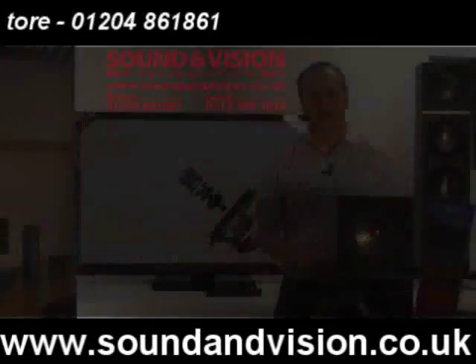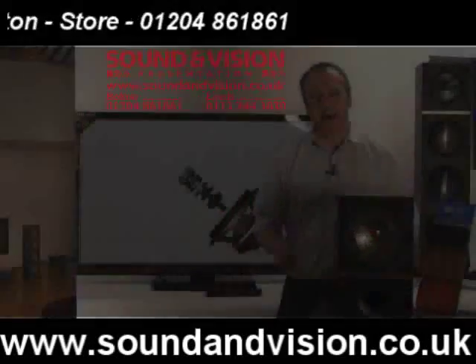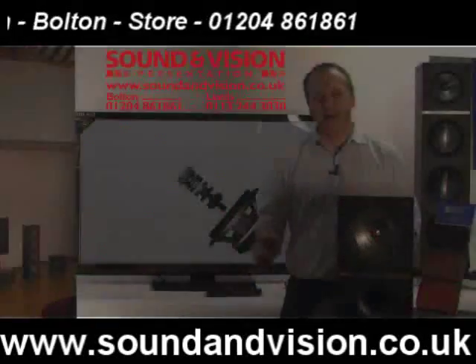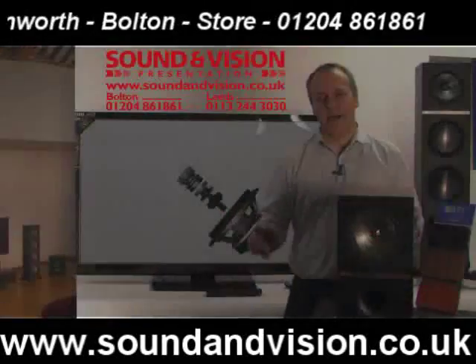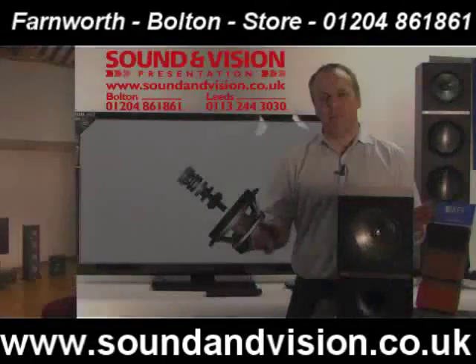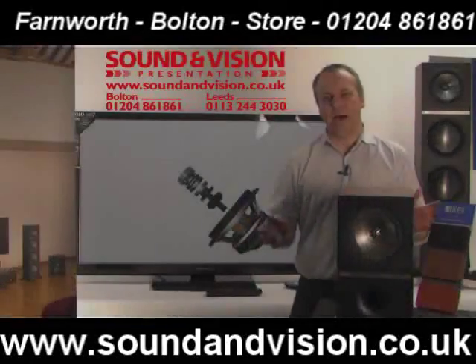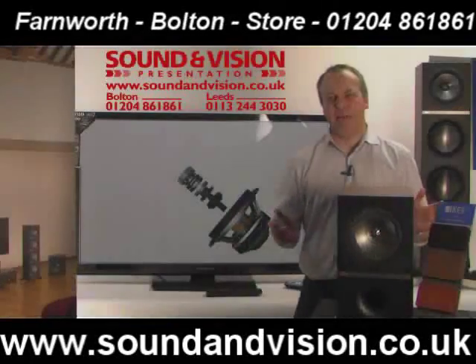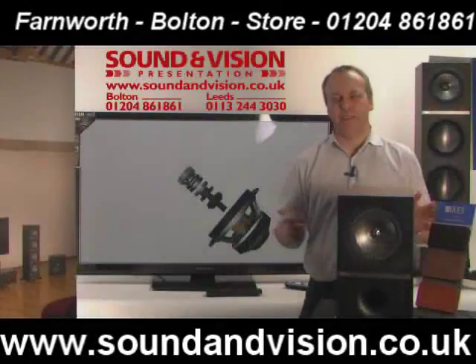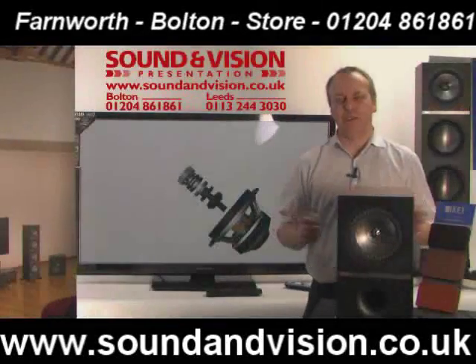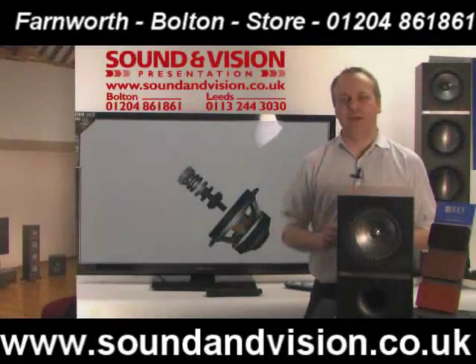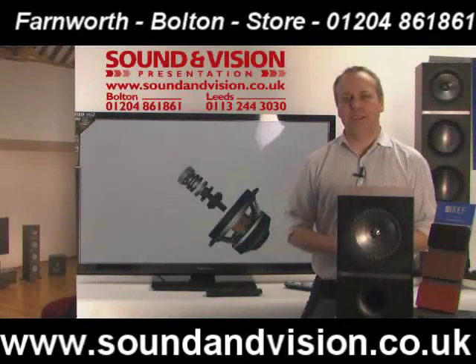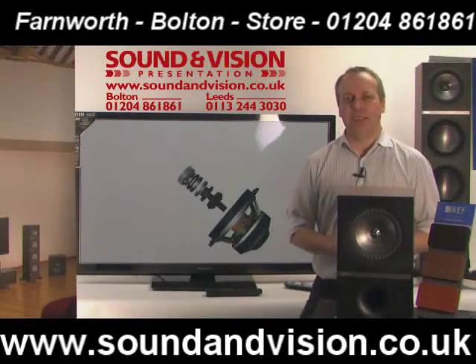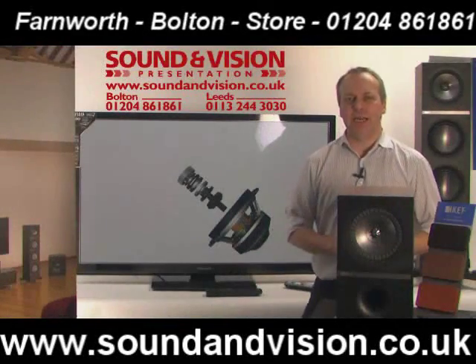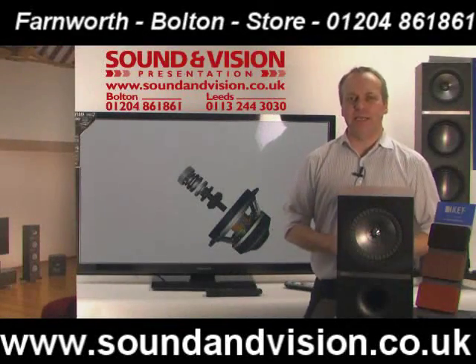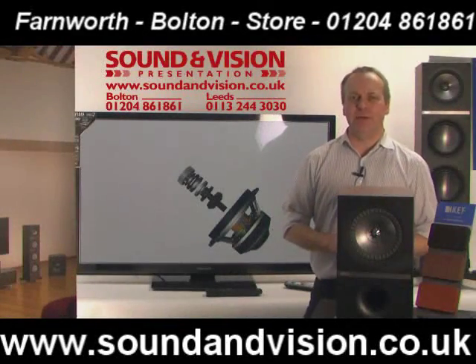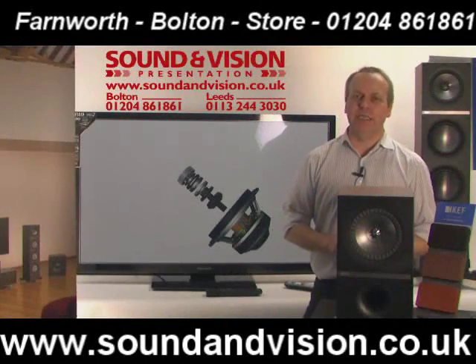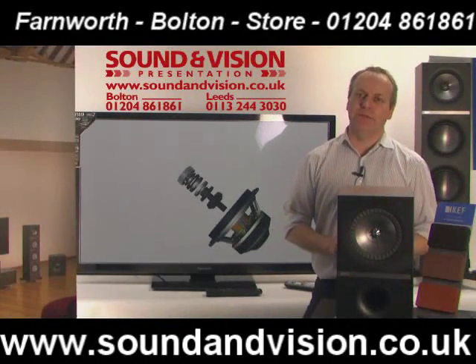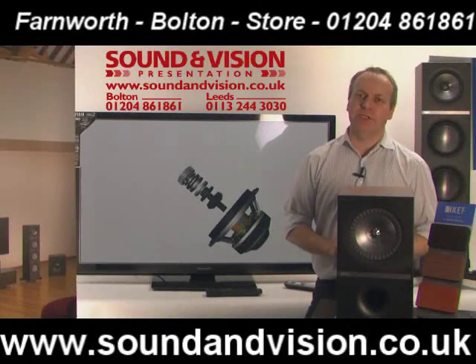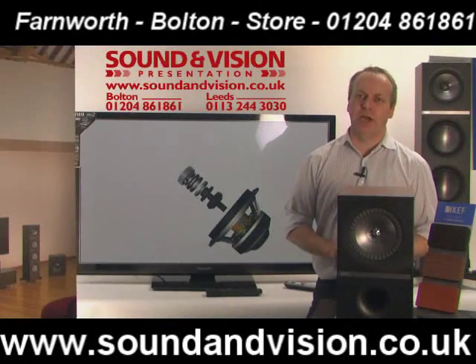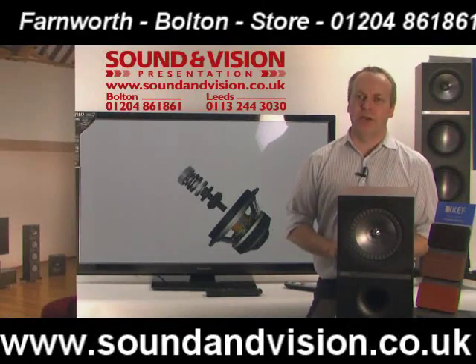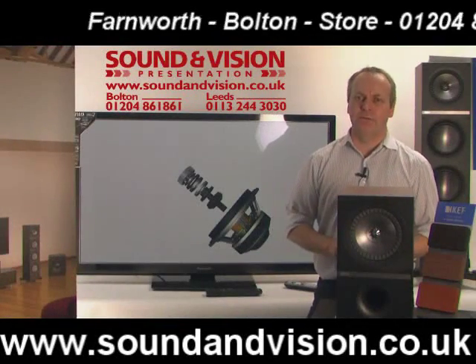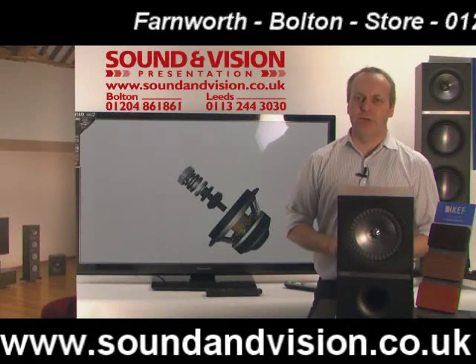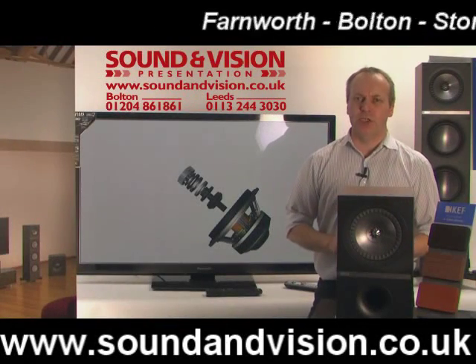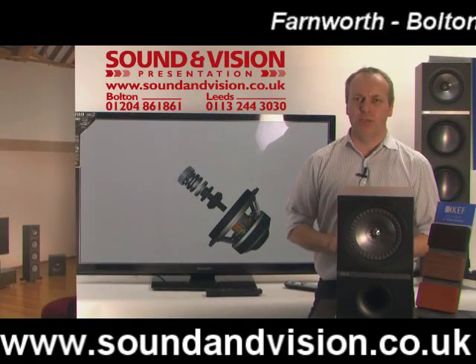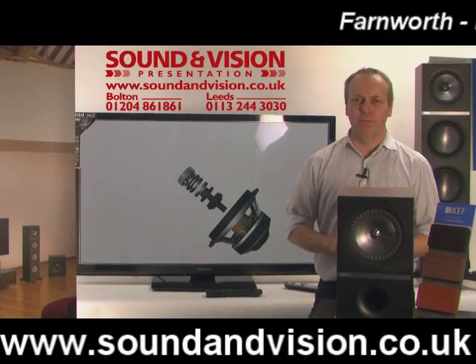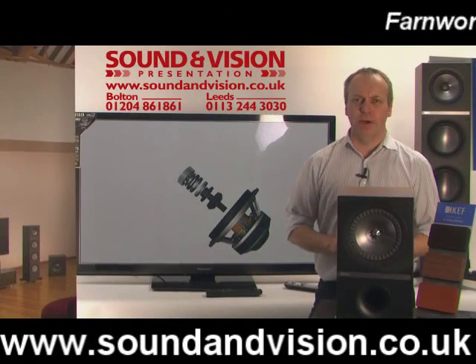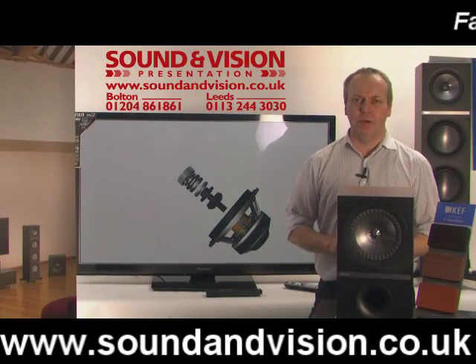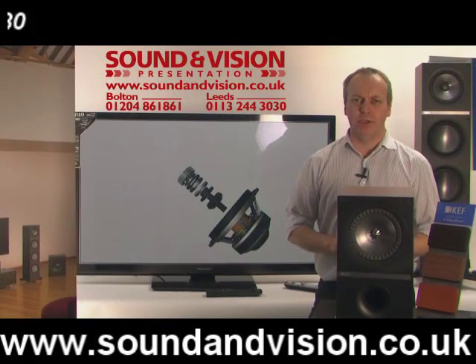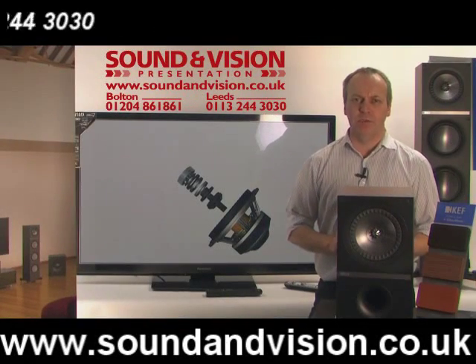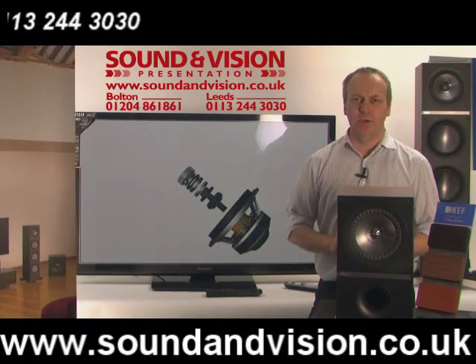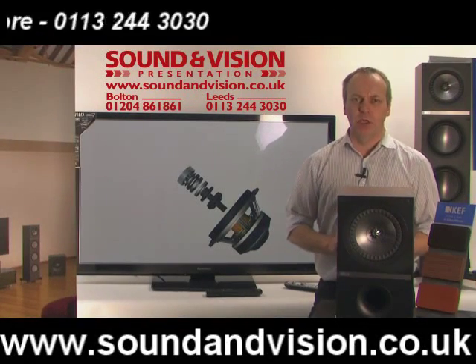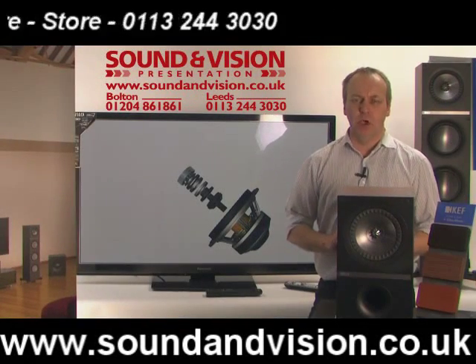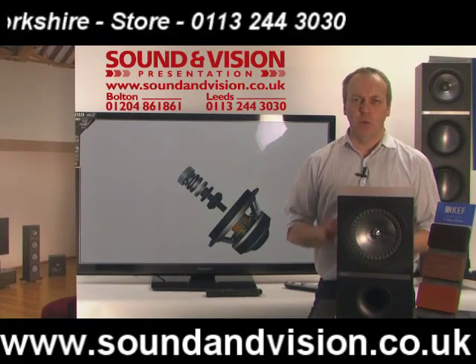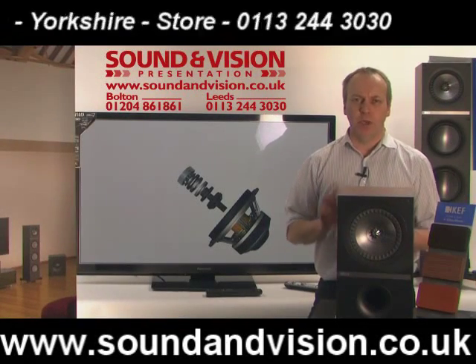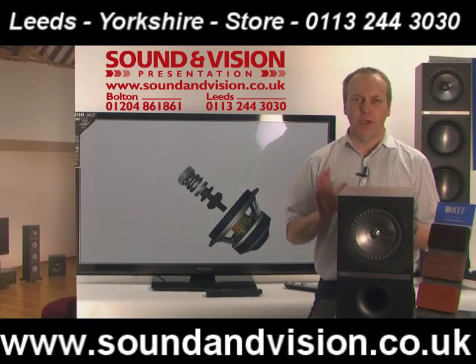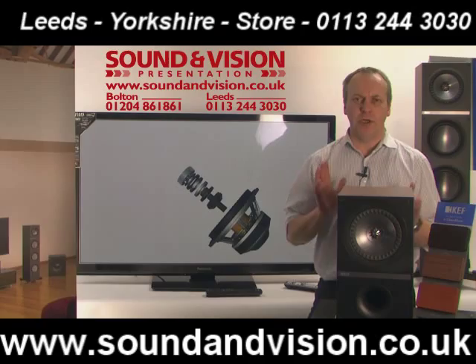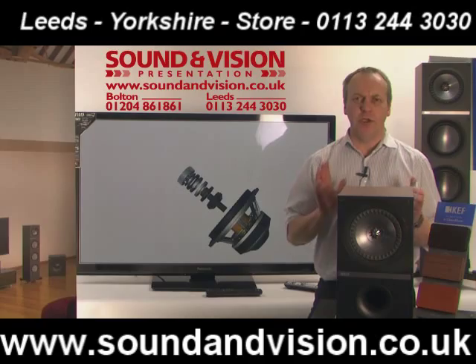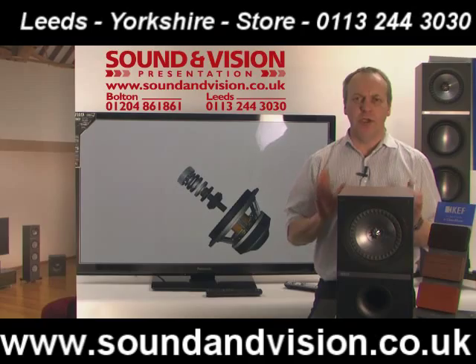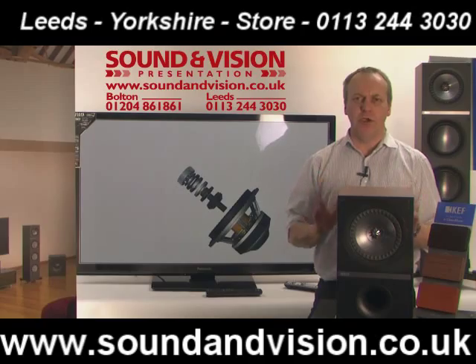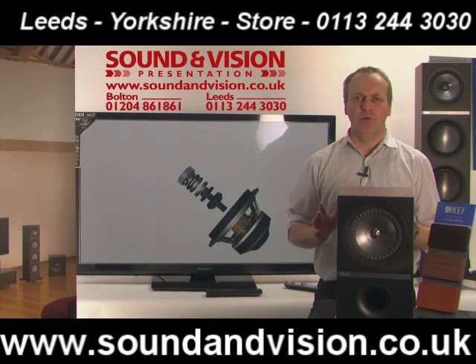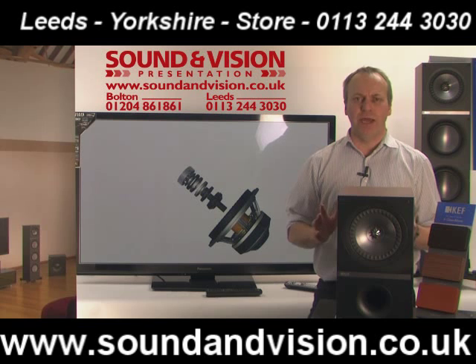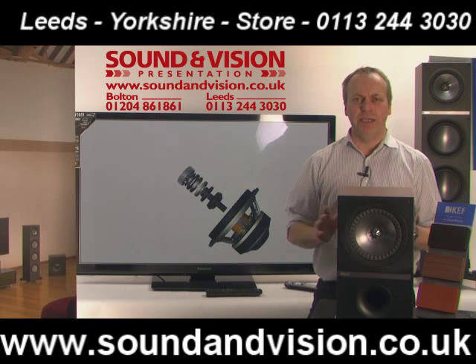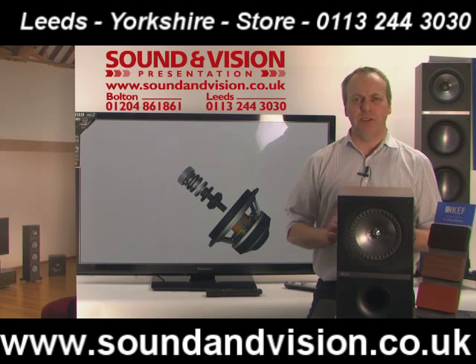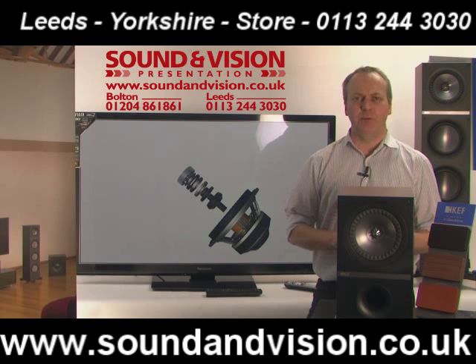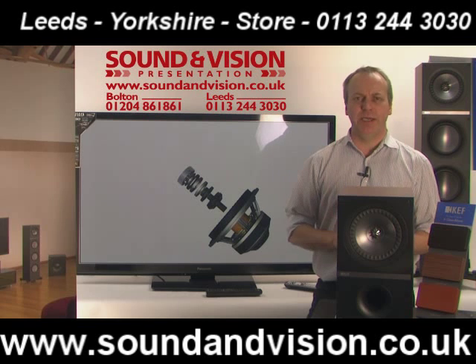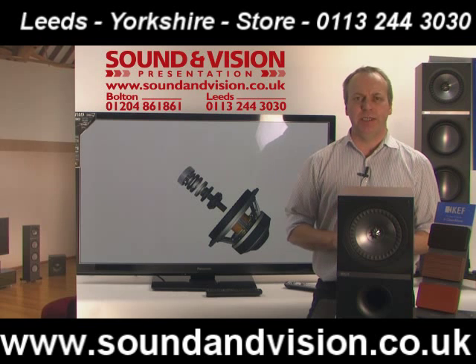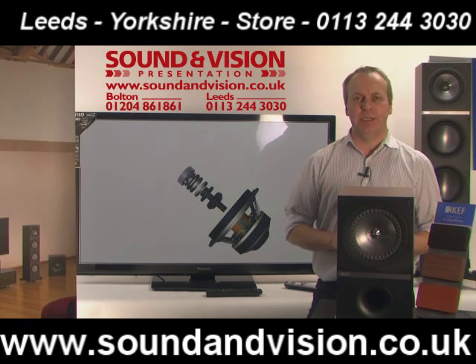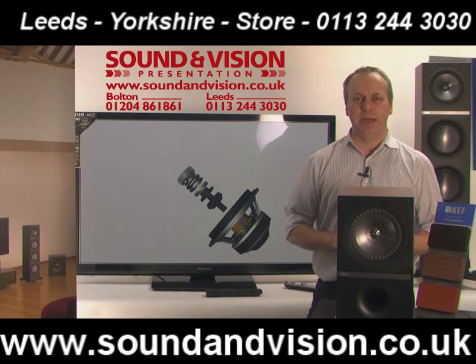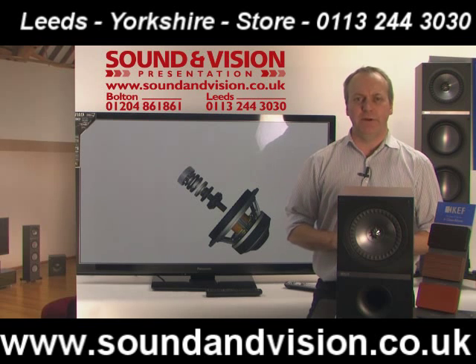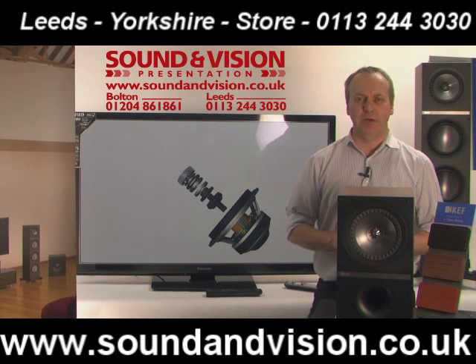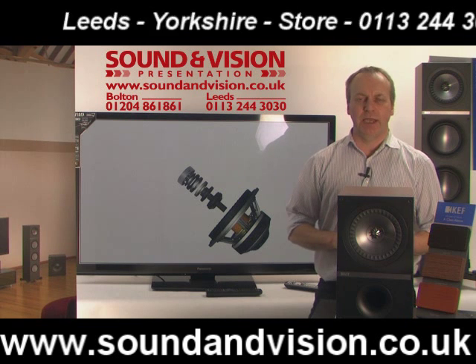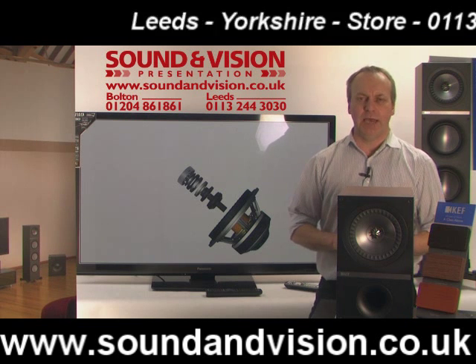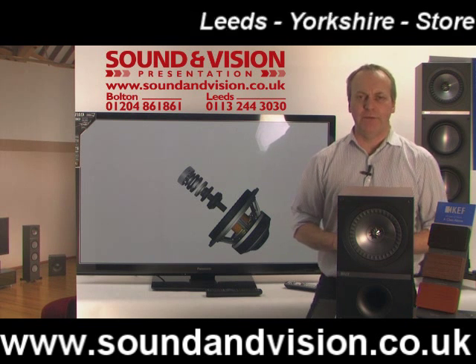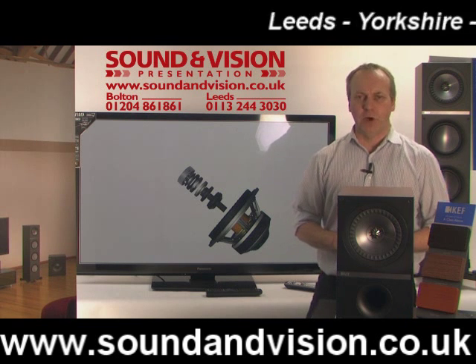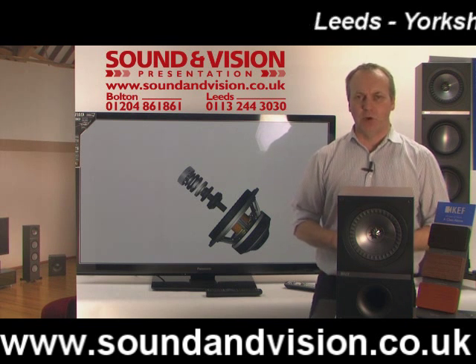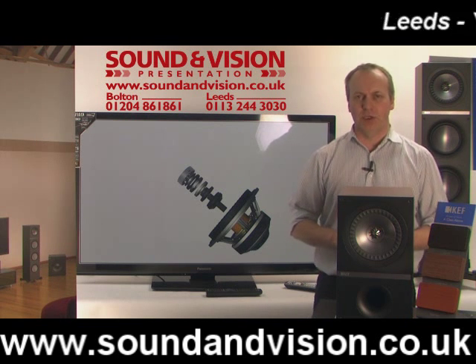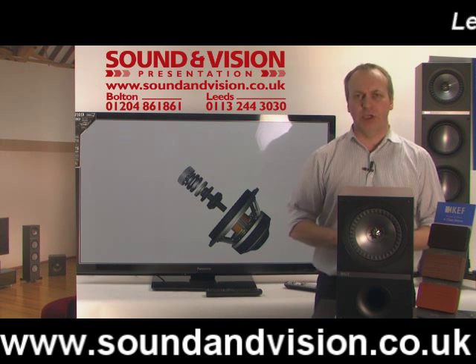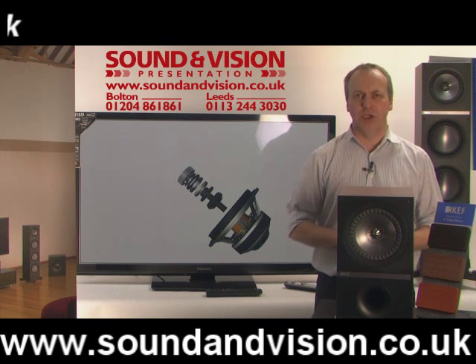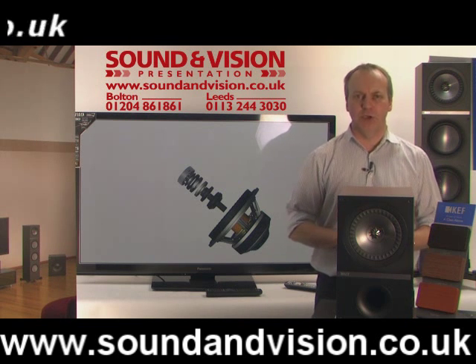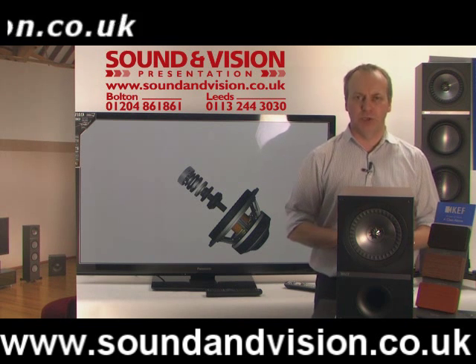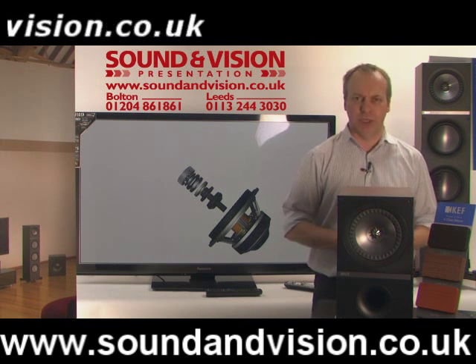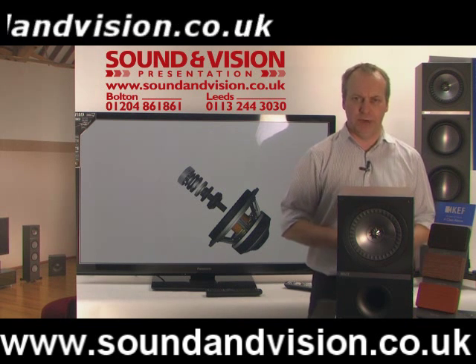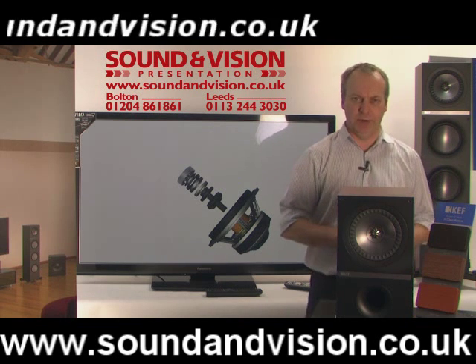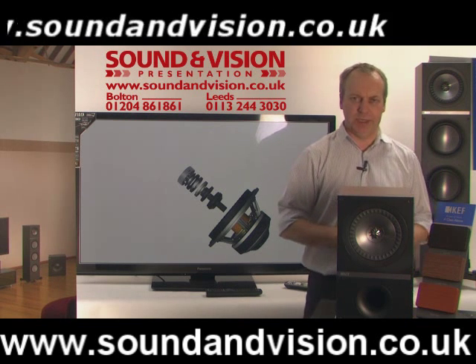Hi there, my name is Chris, Sales Manager of Sound and Vision in Bolton. We are looking at a new range of speakers today from KEF, known as the Q series.